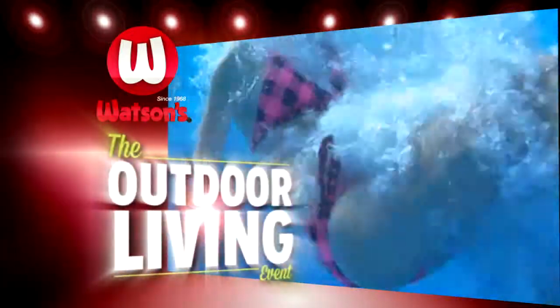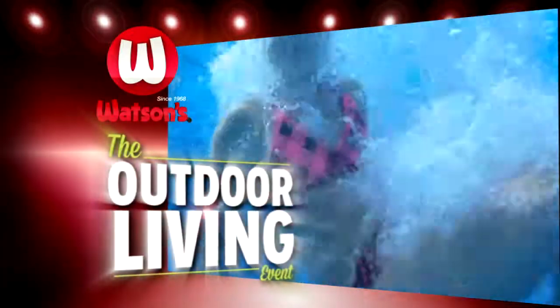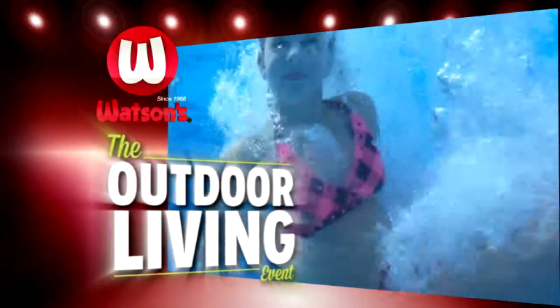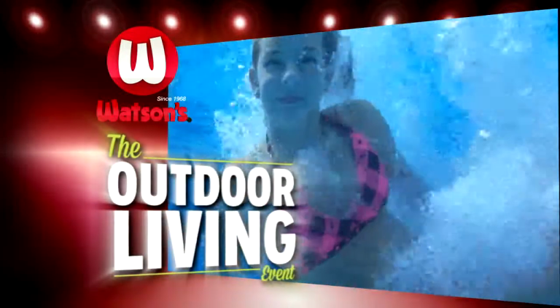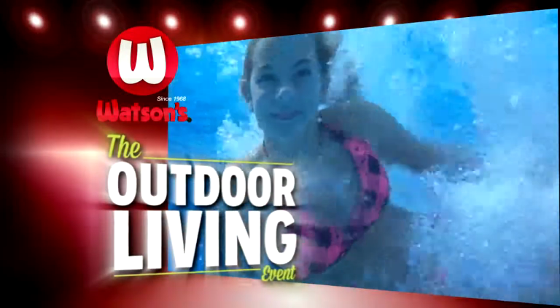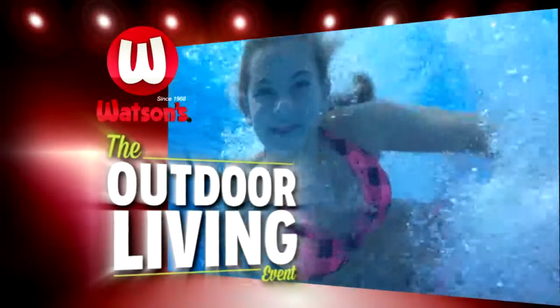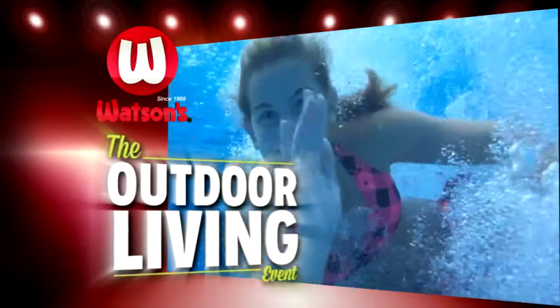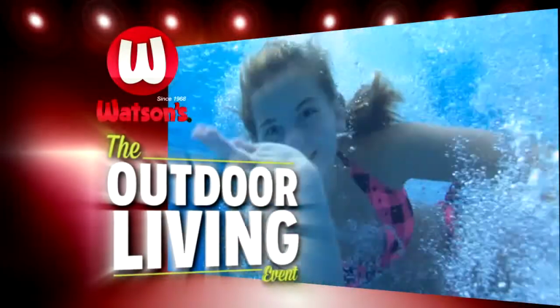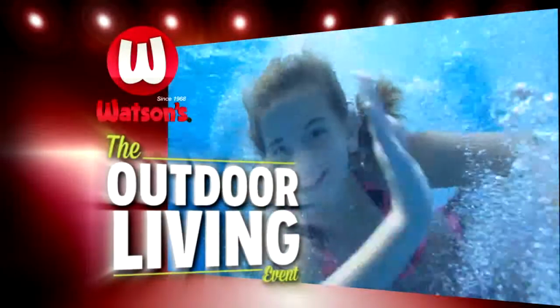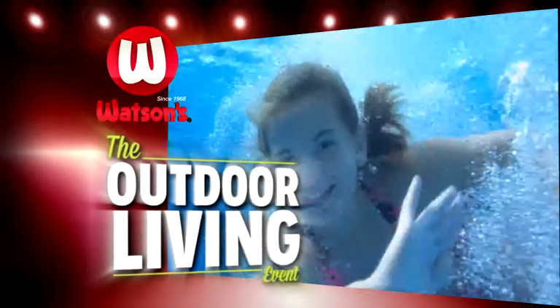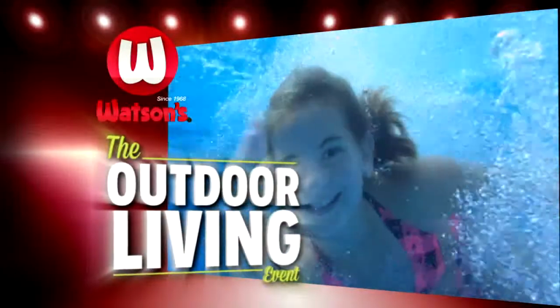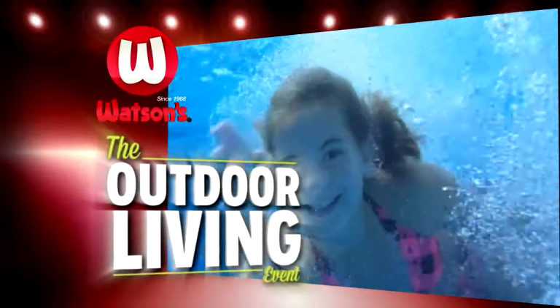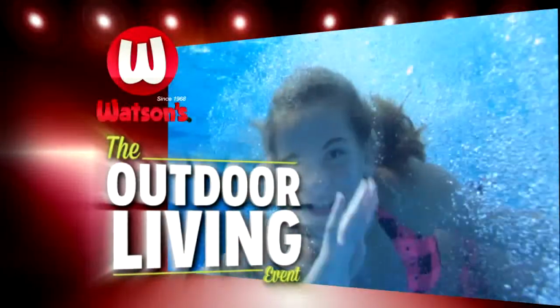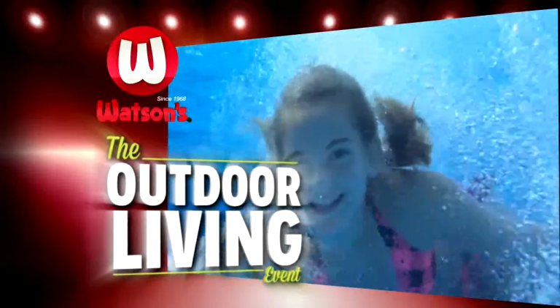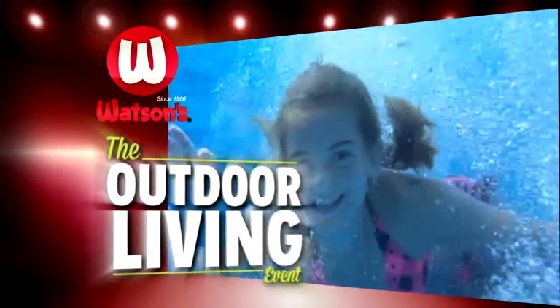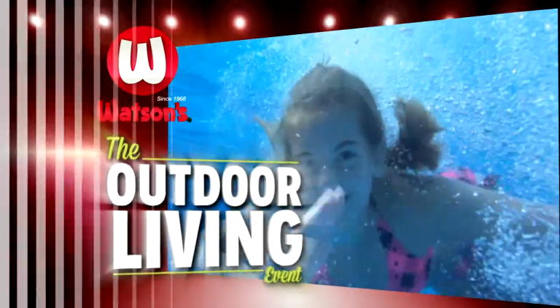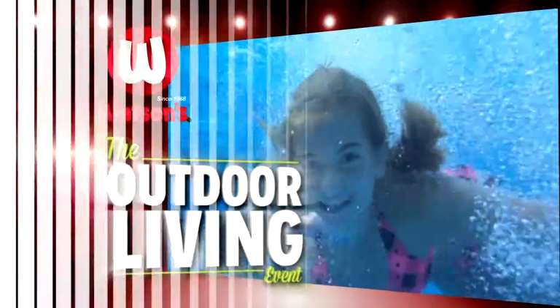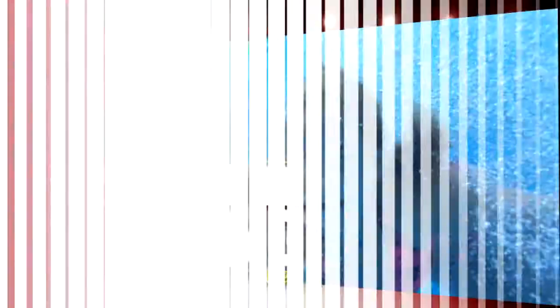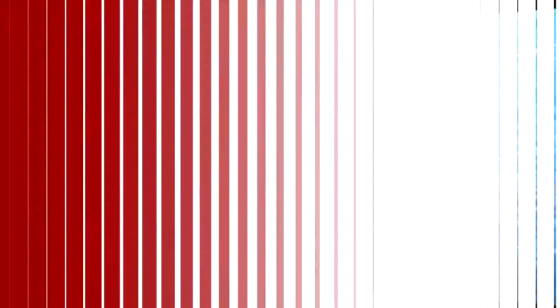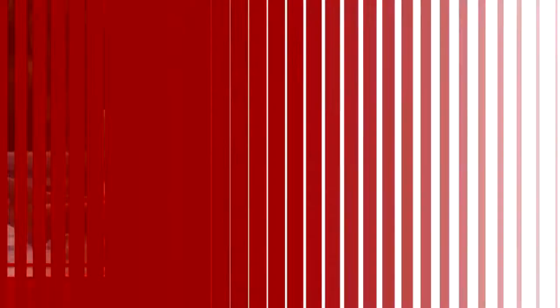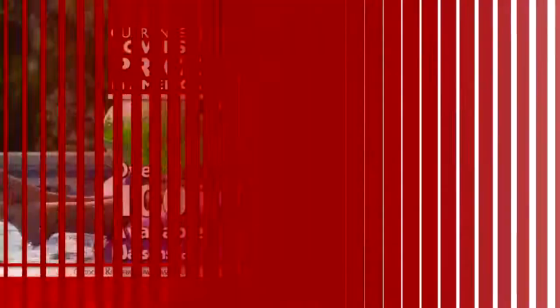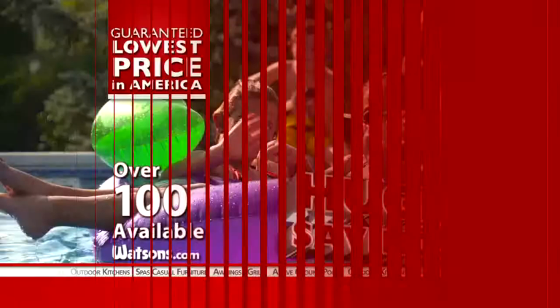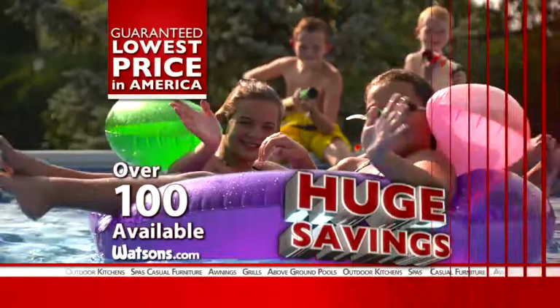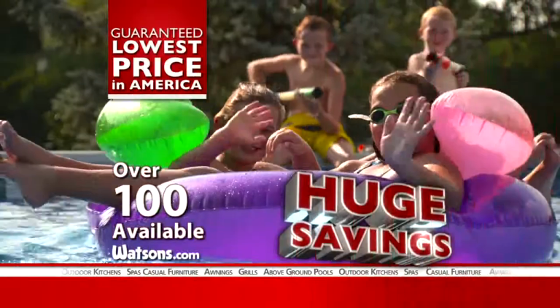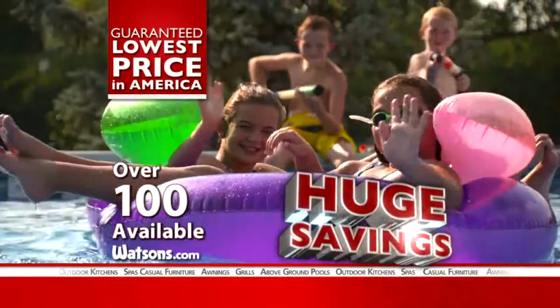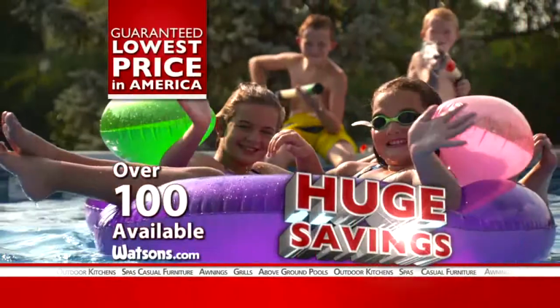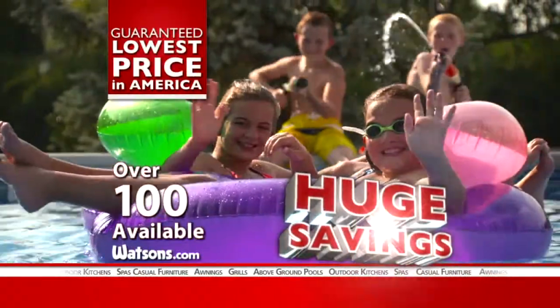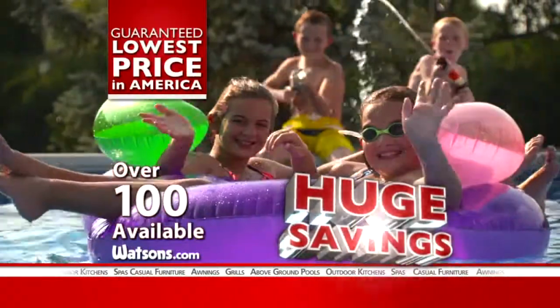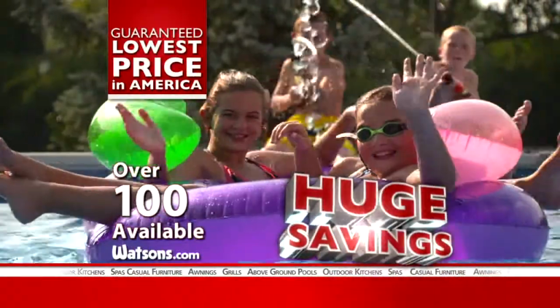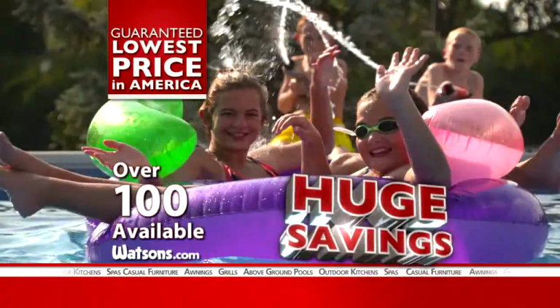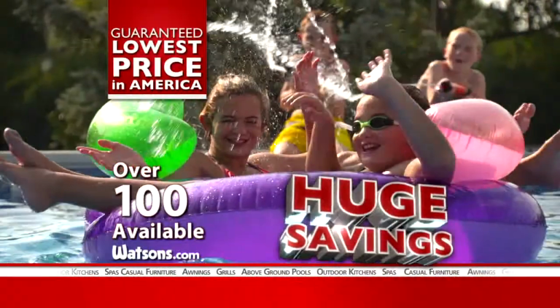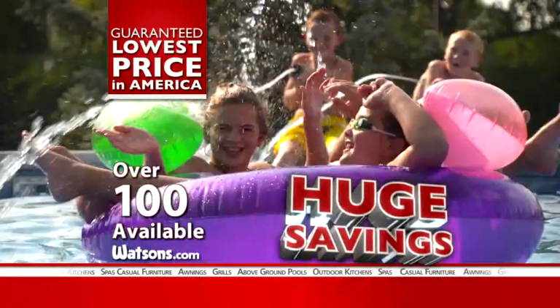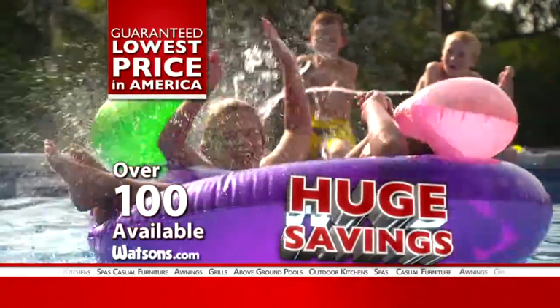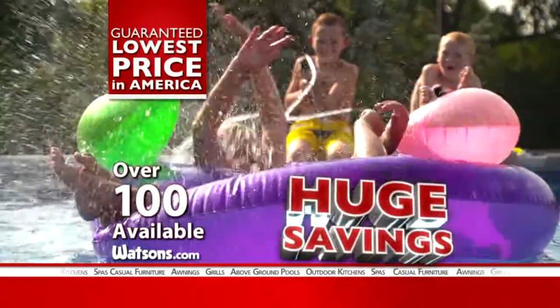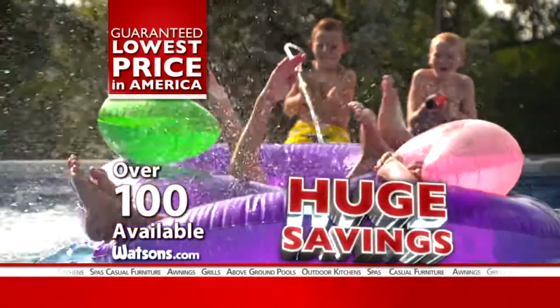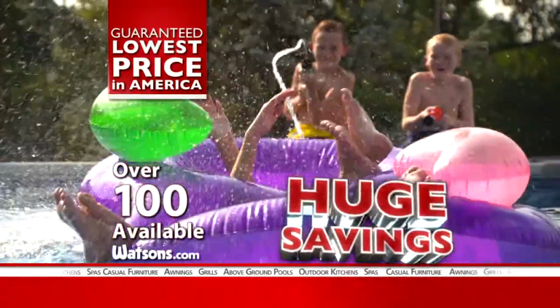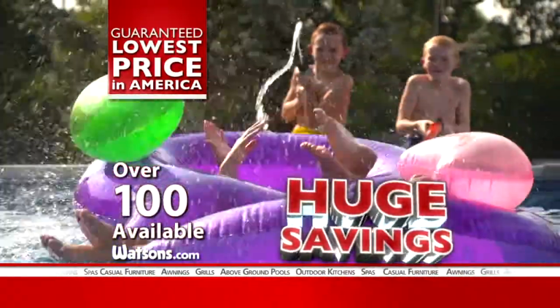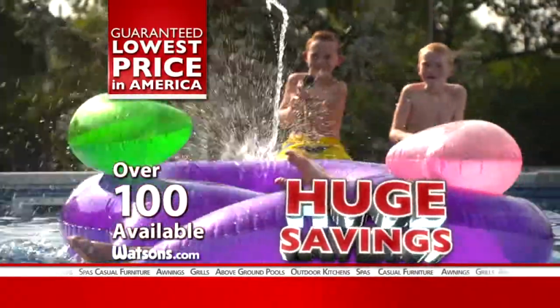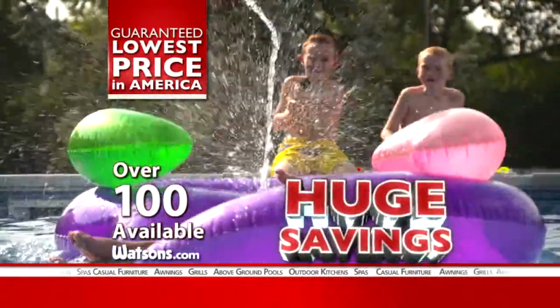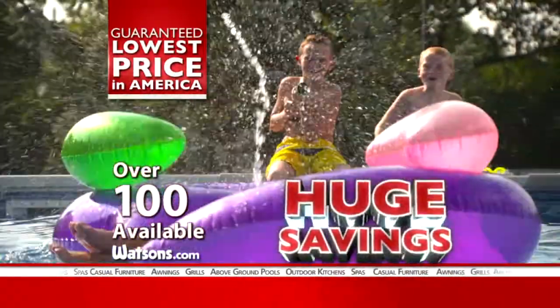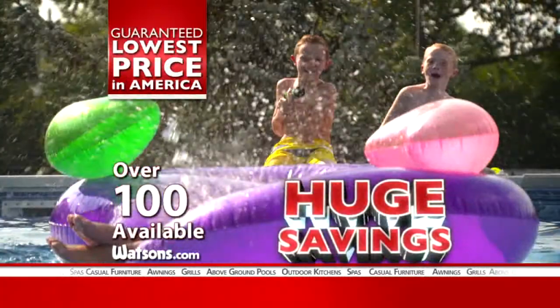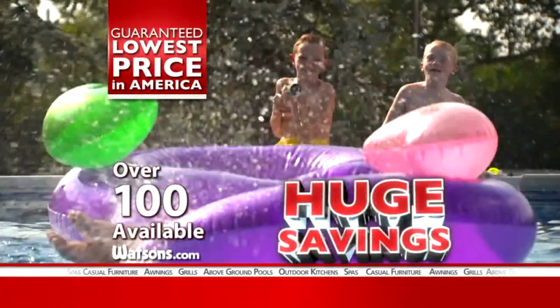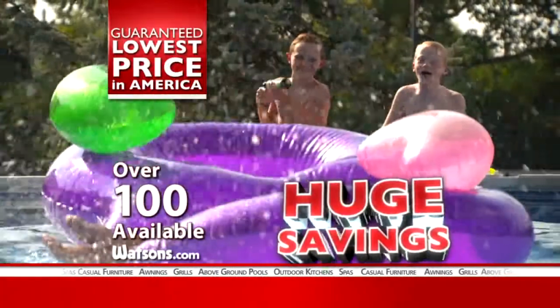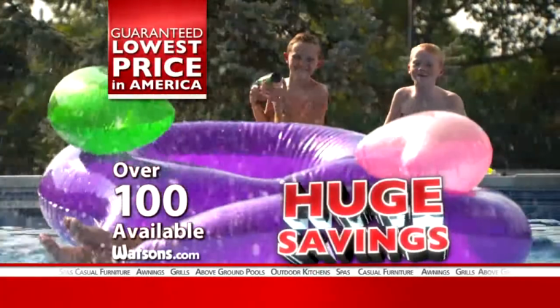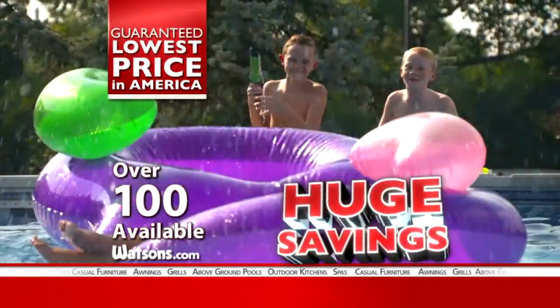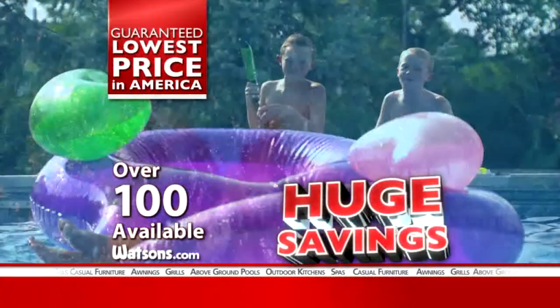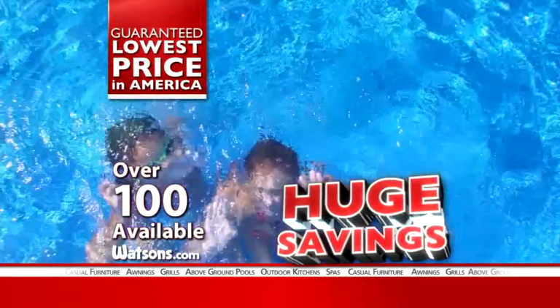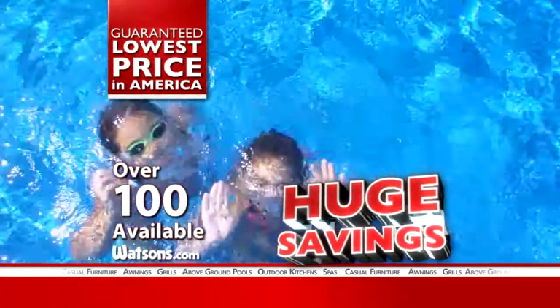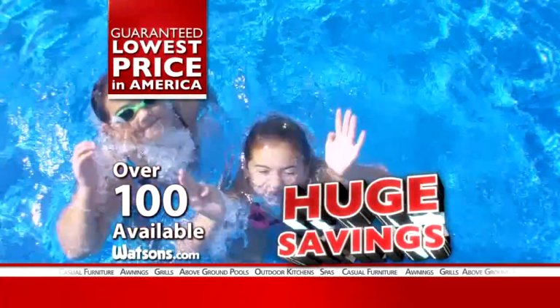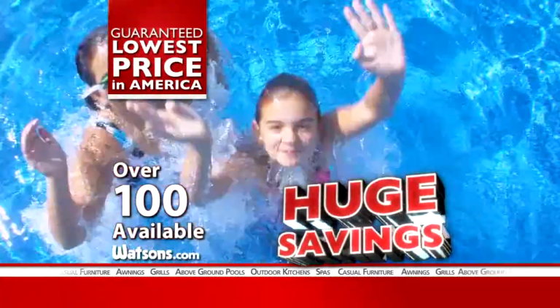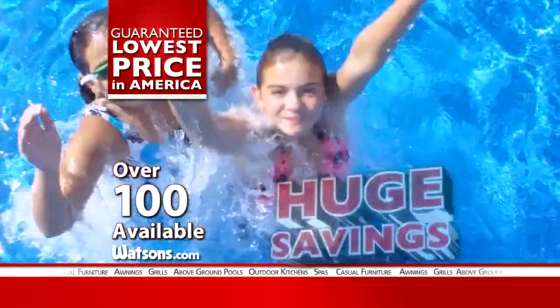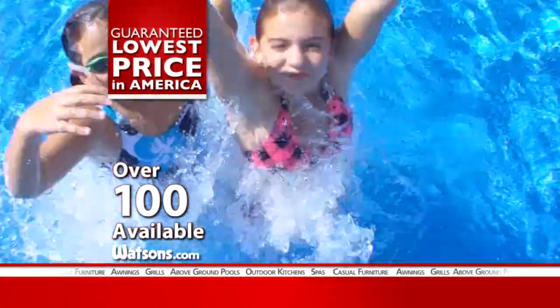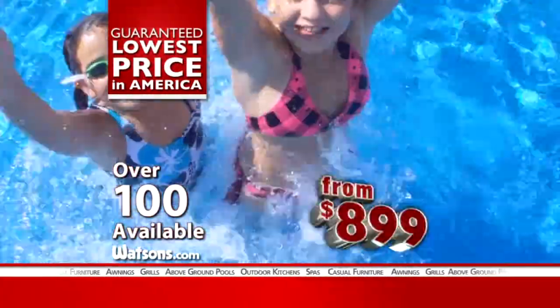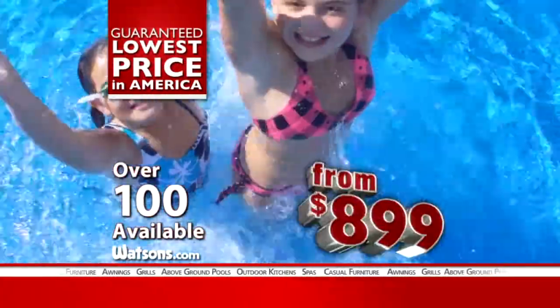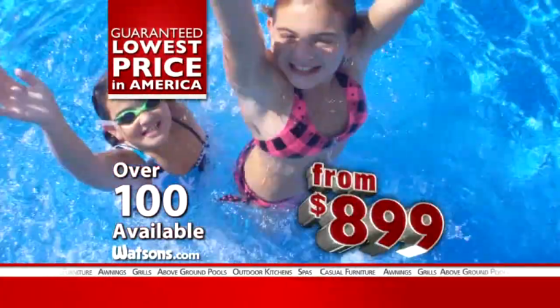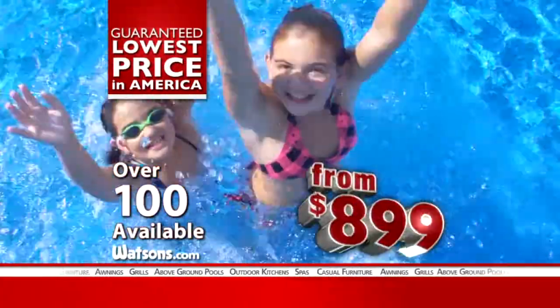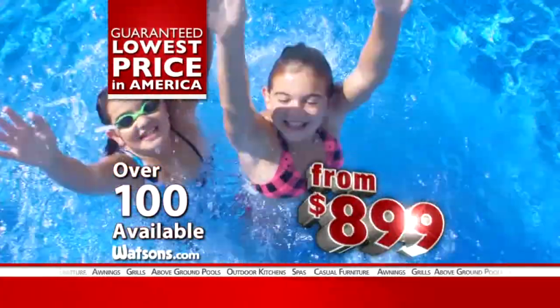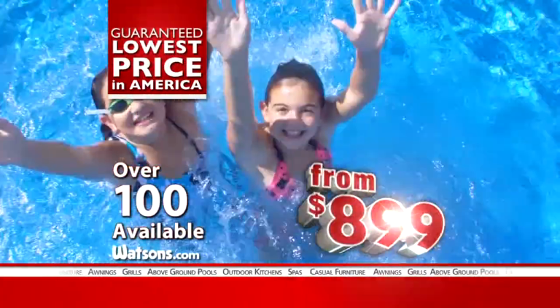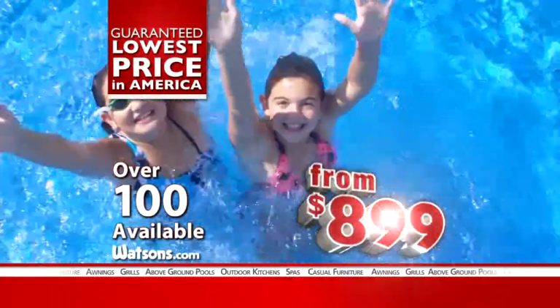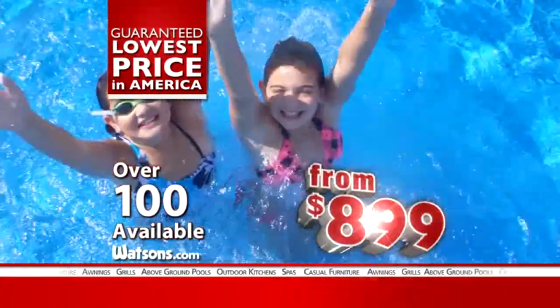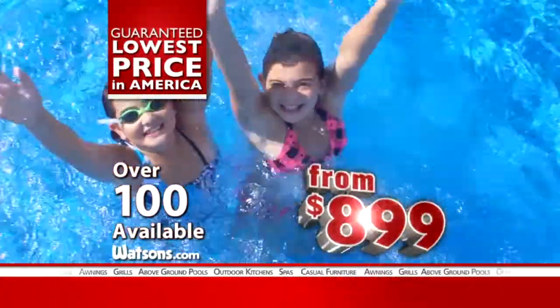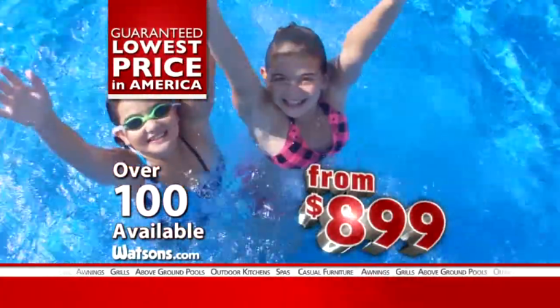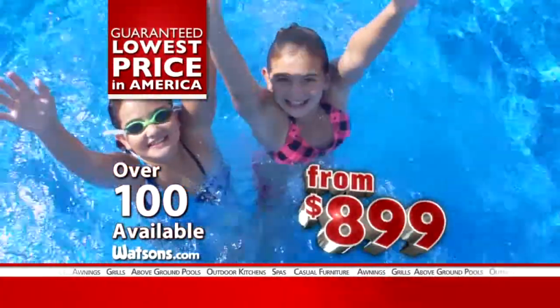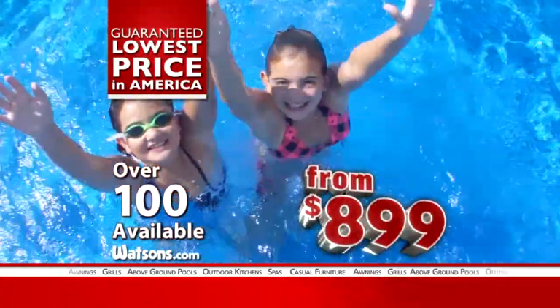During Watson's incredible outdoor living event, get huge factory savings on over 100 in stock above ground pools, starting at only $8.99.